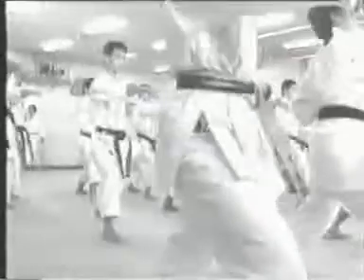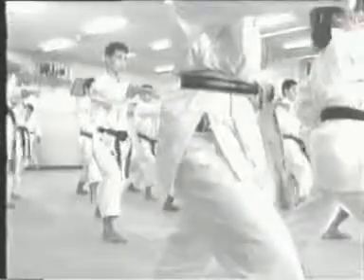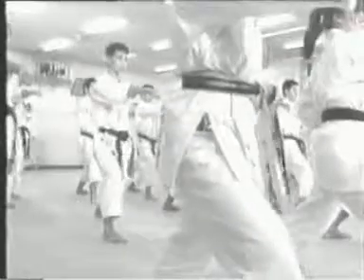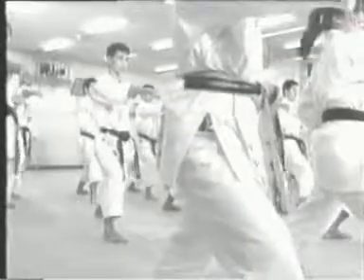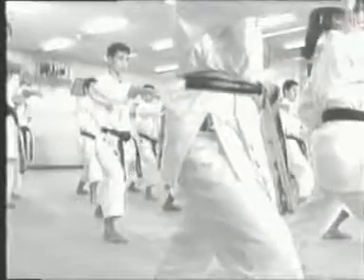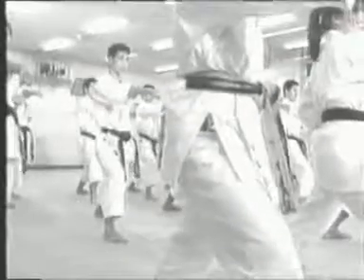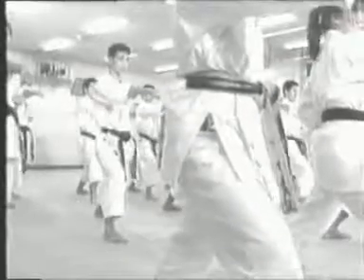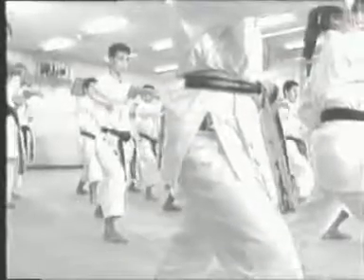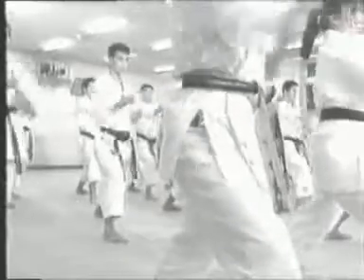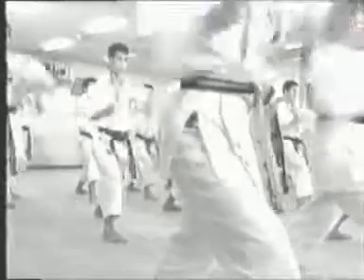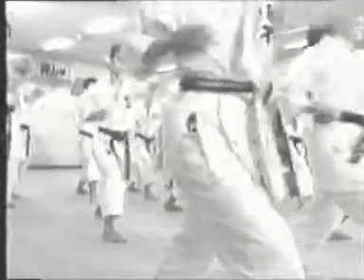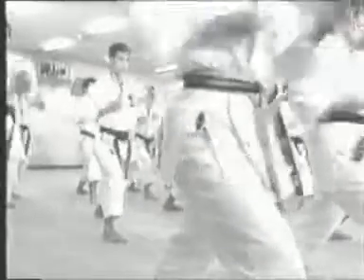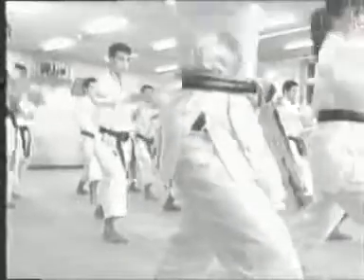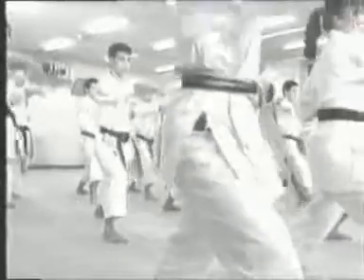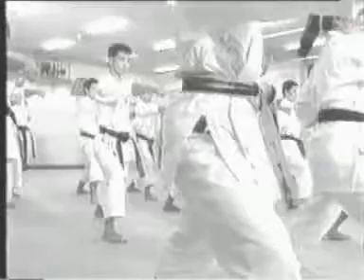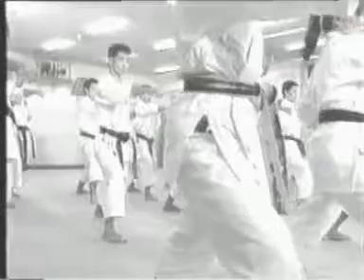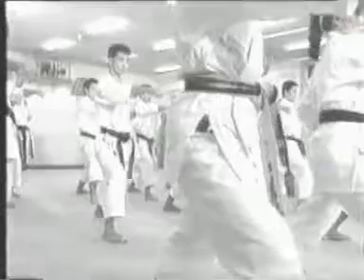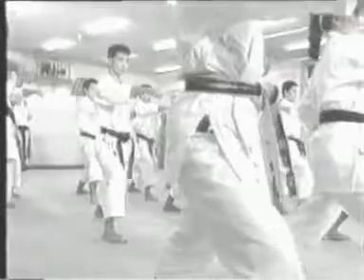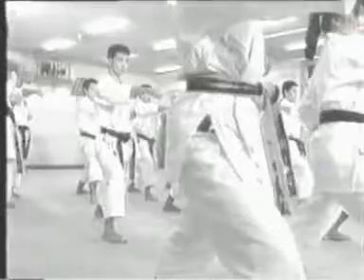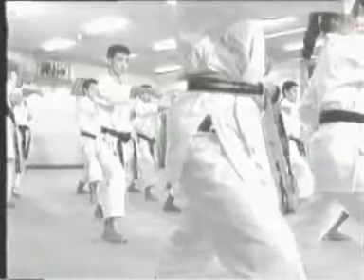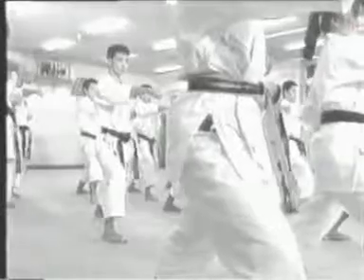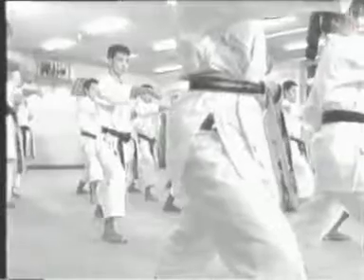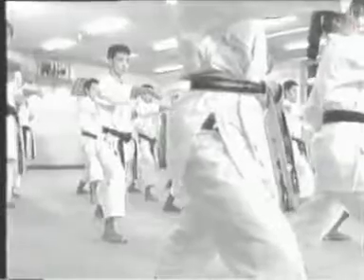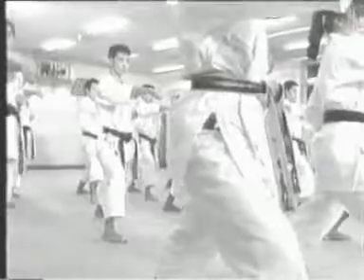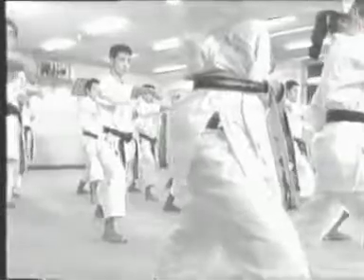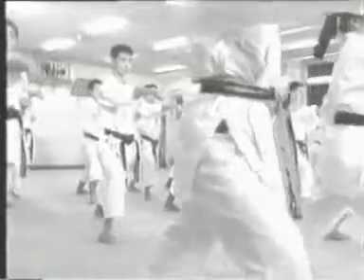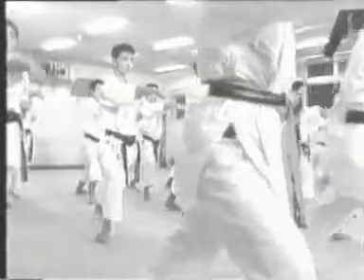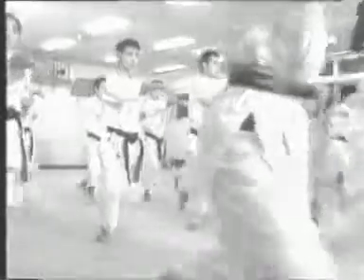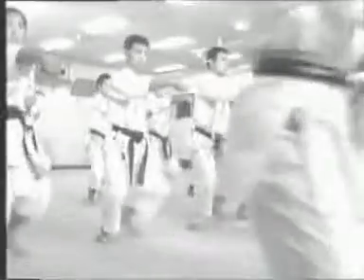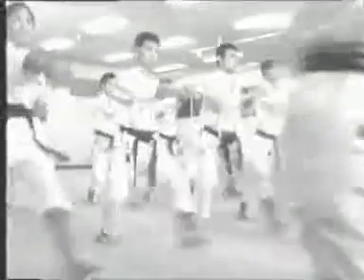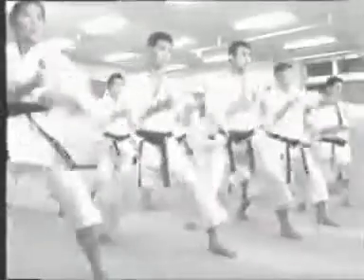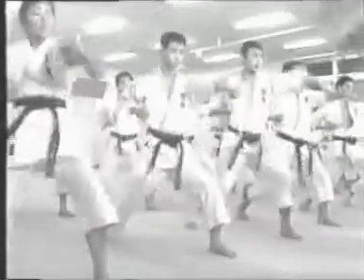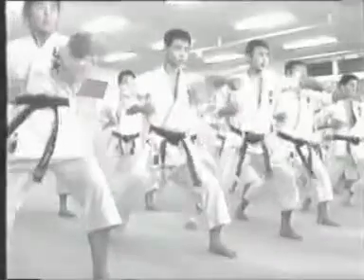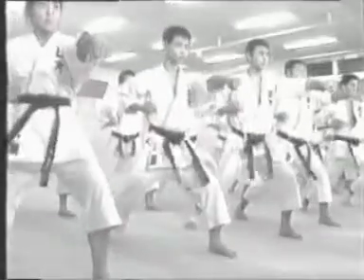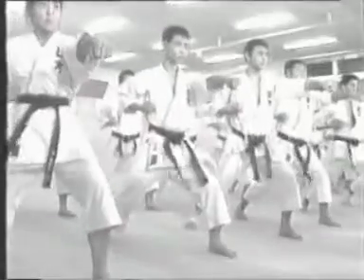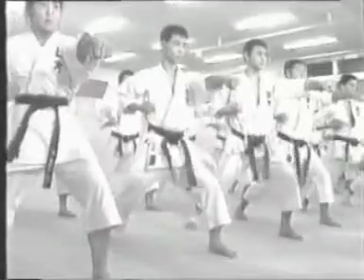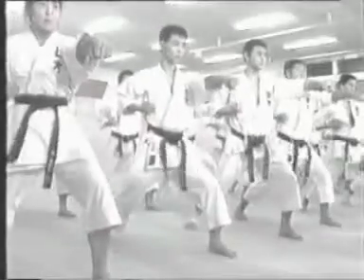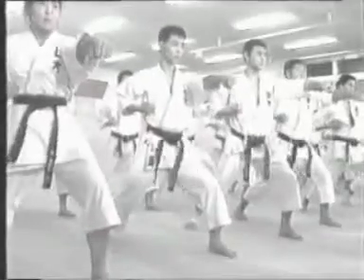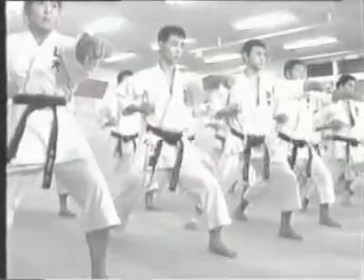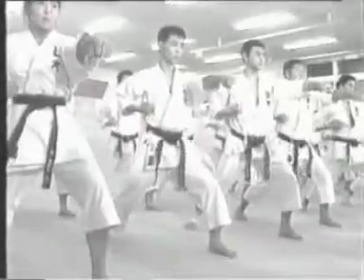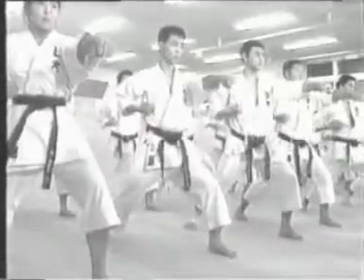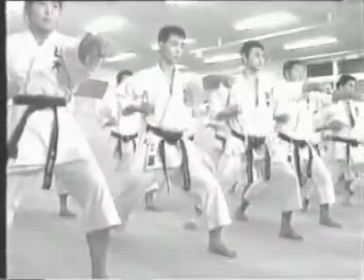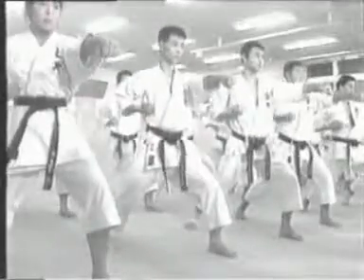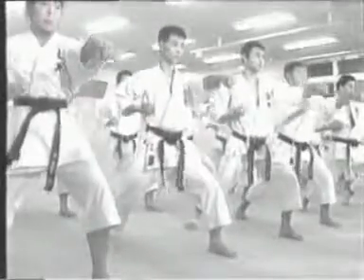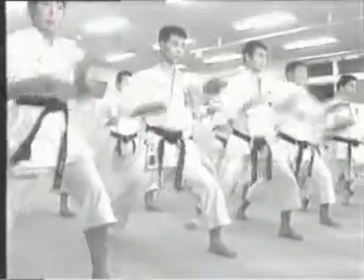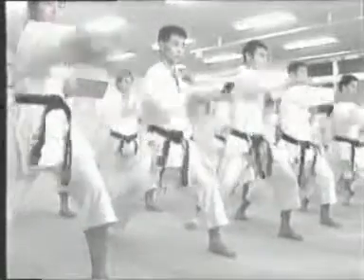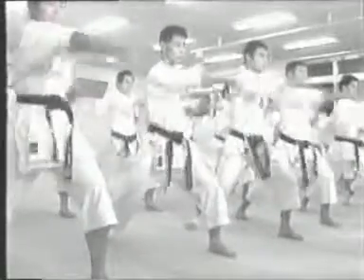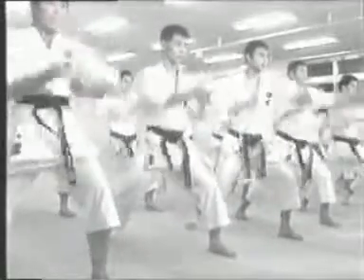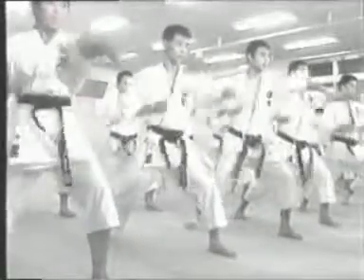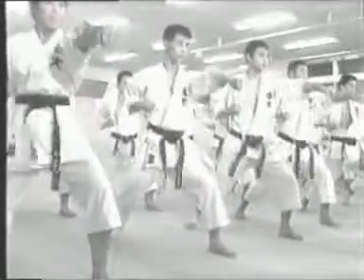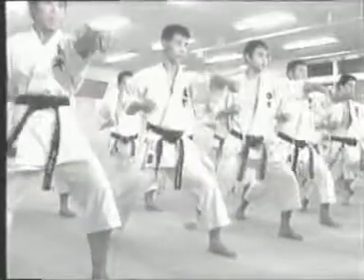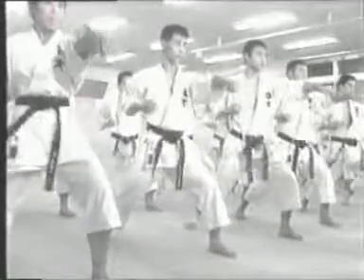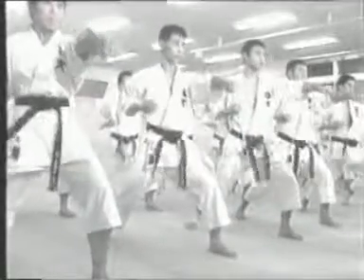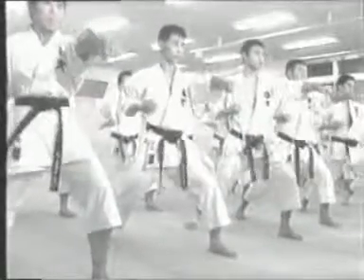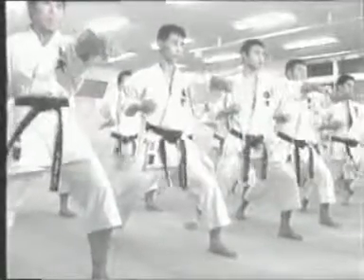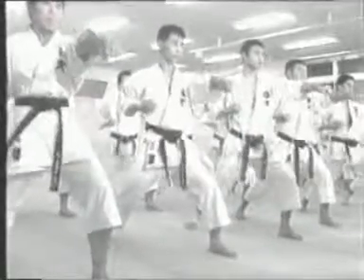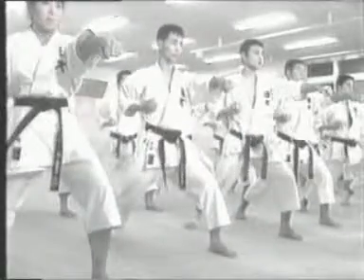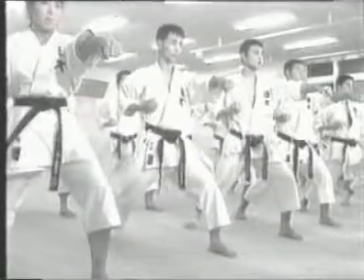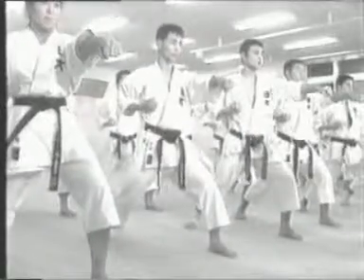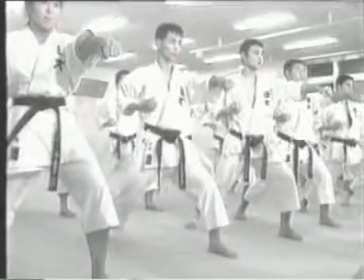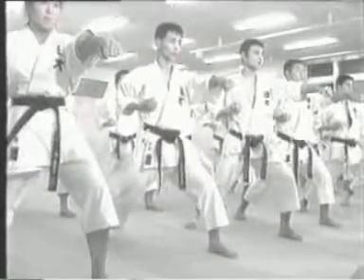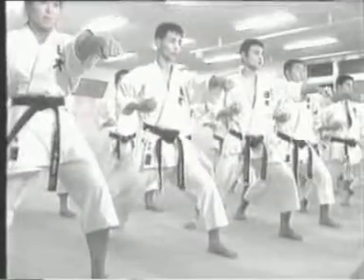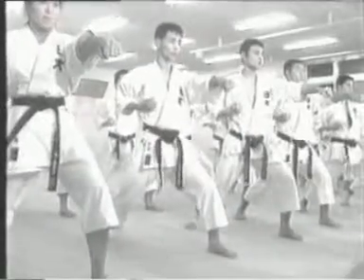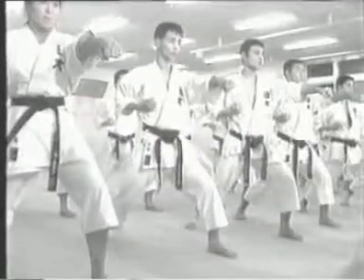Also, when attacking or blocking, don't pull your free hand back to the hip. Instead, place it across your chest.